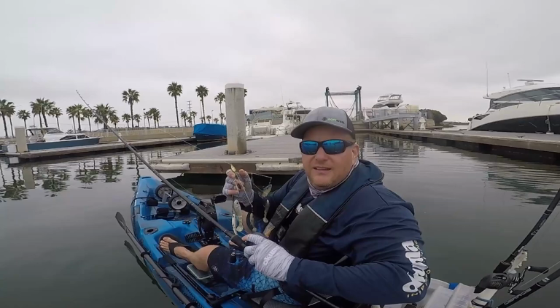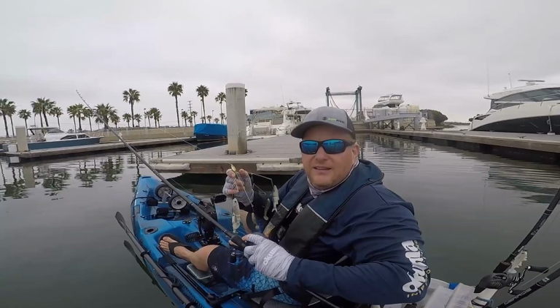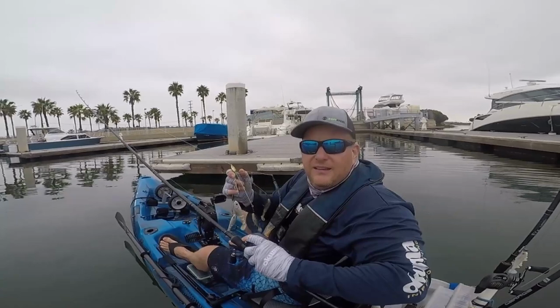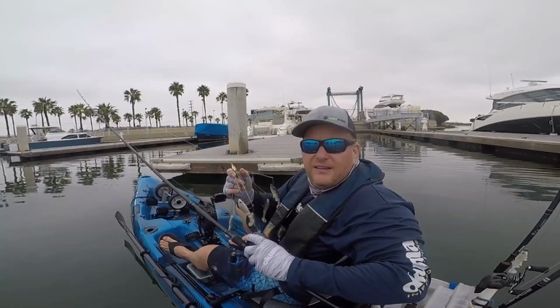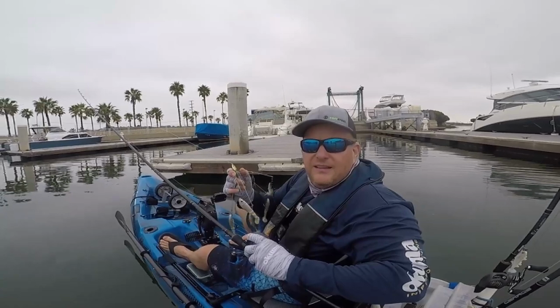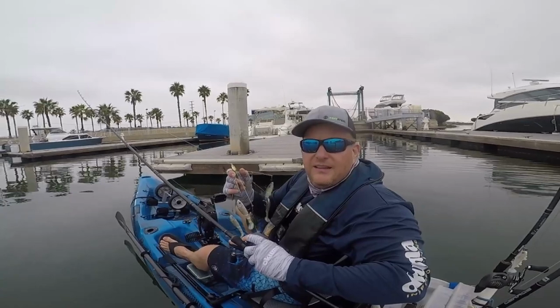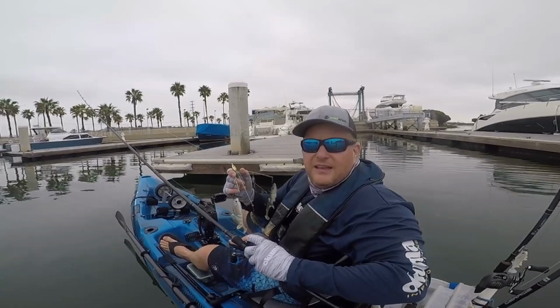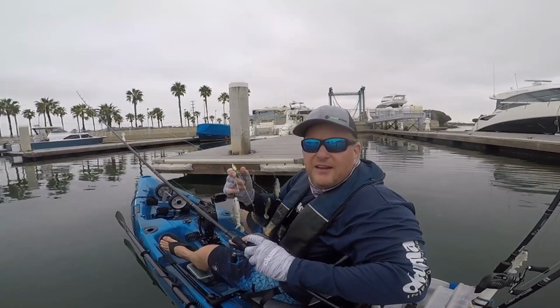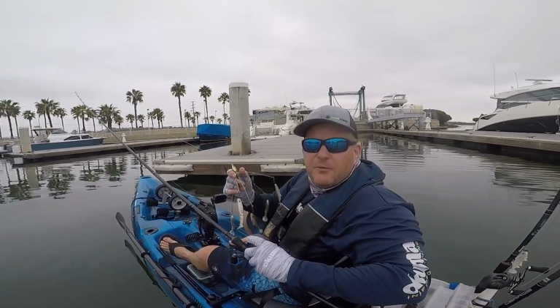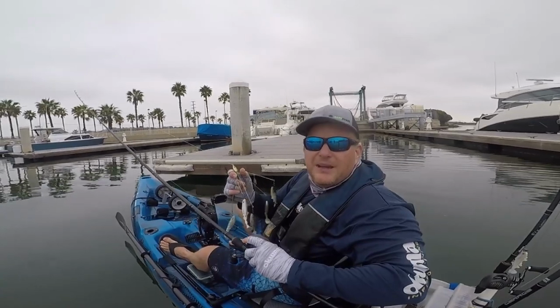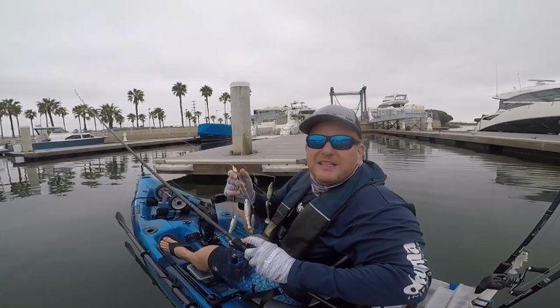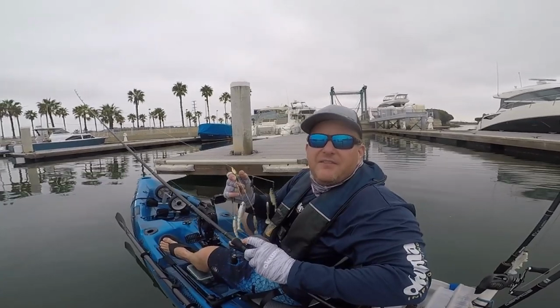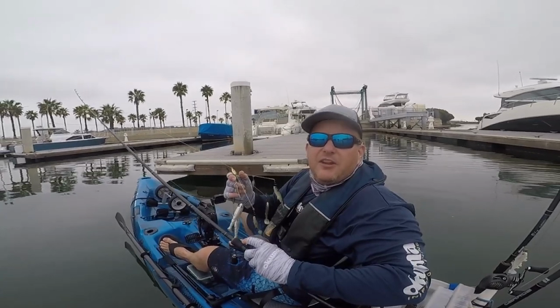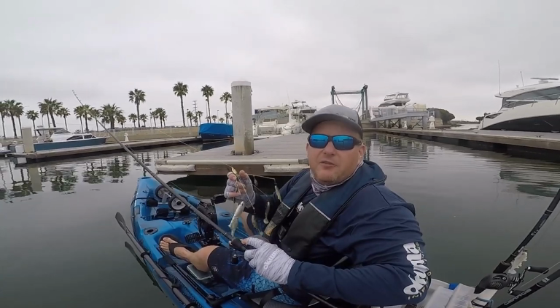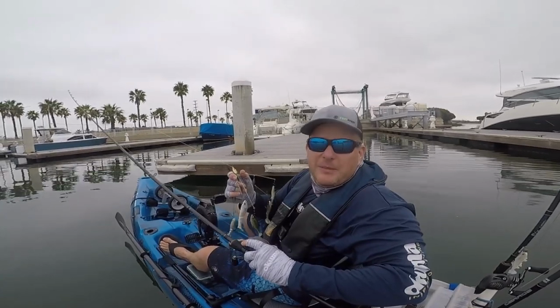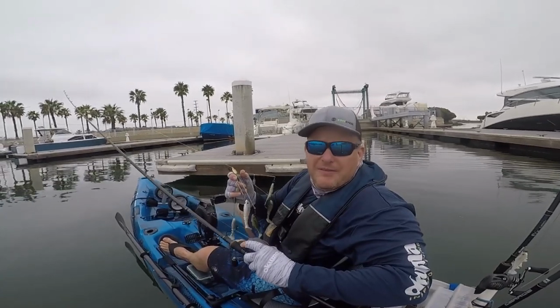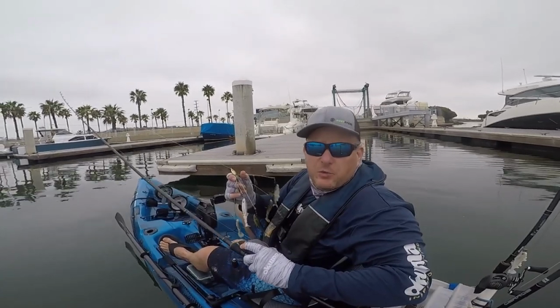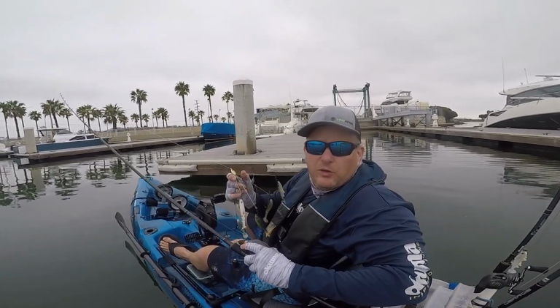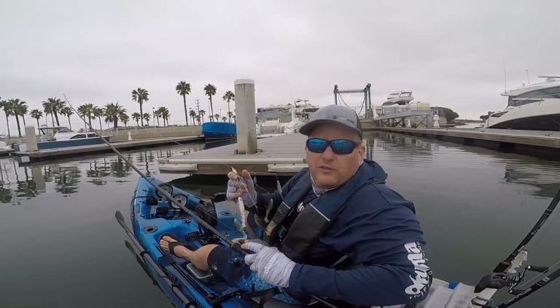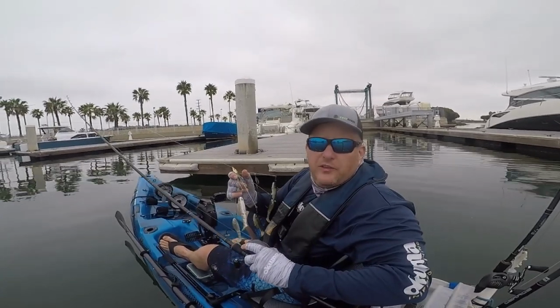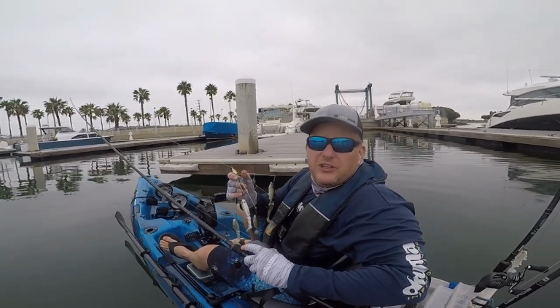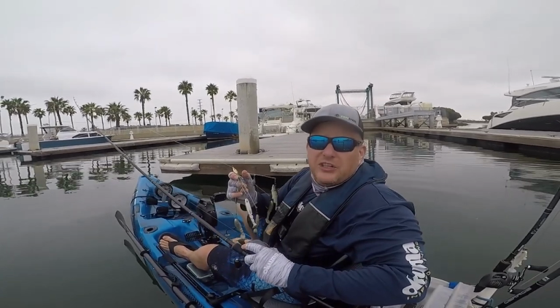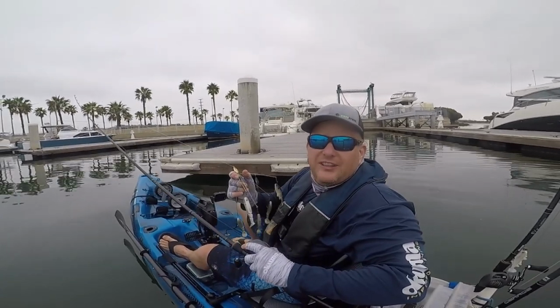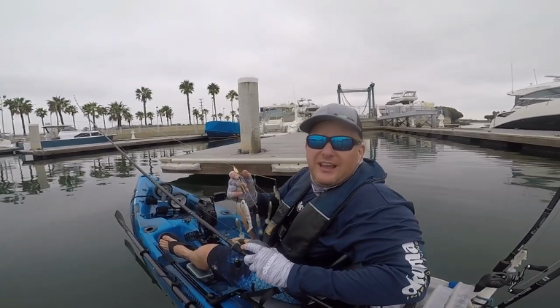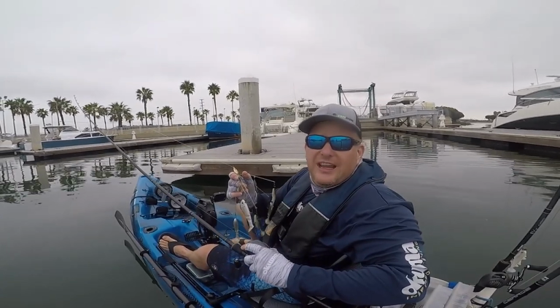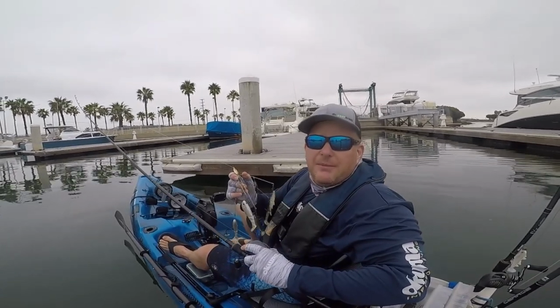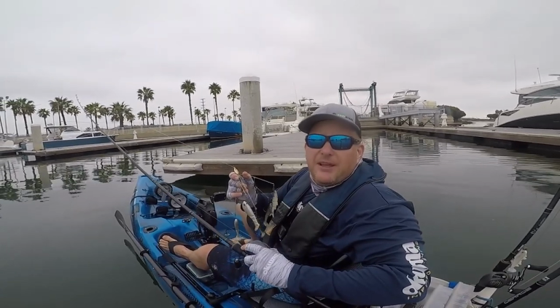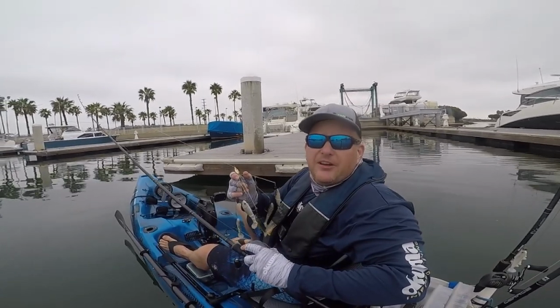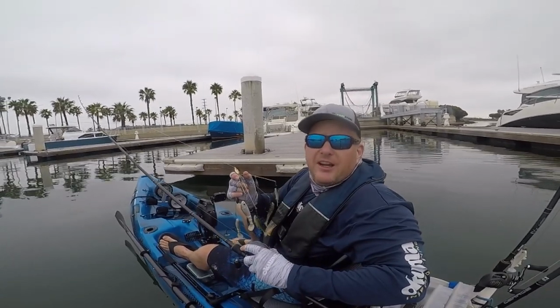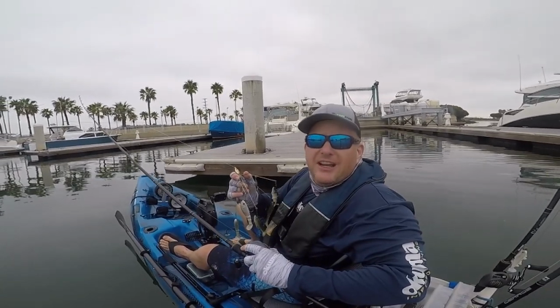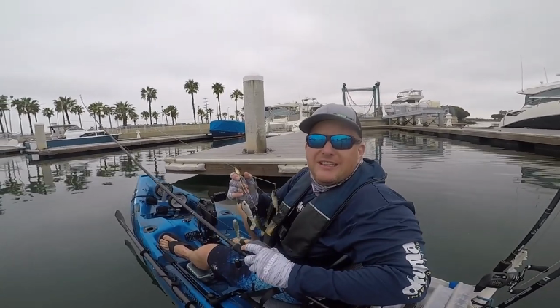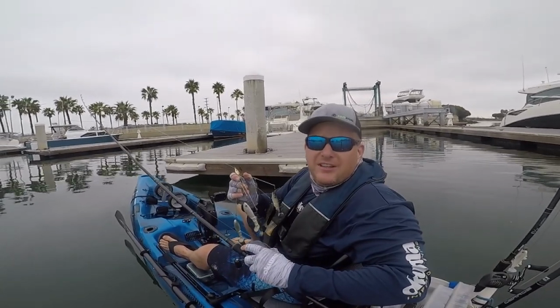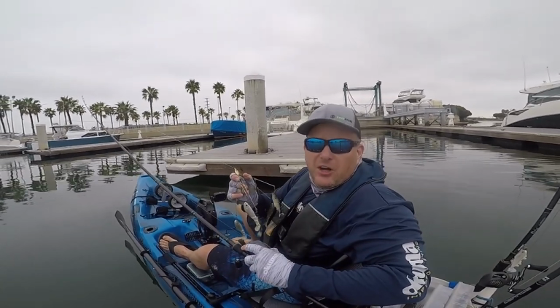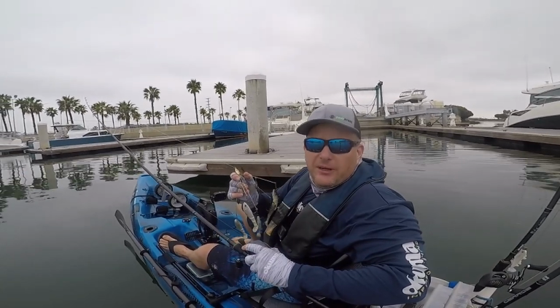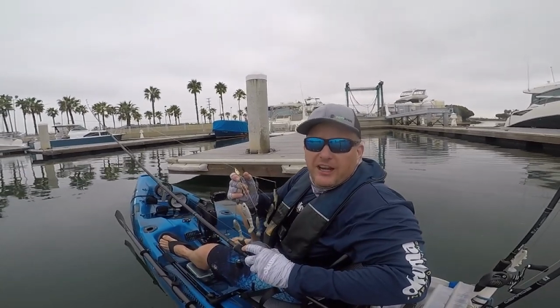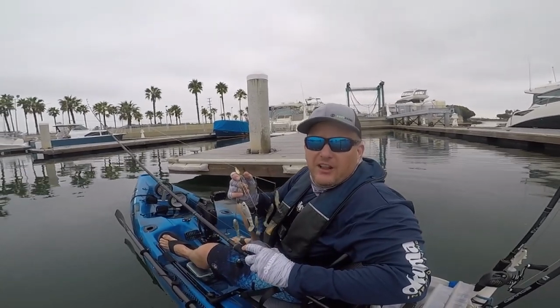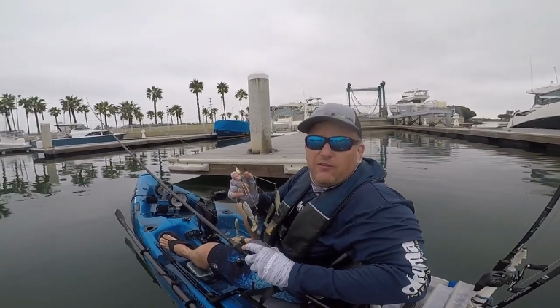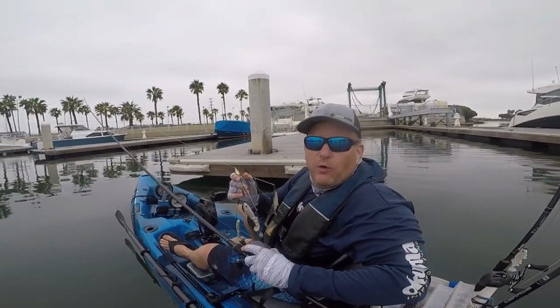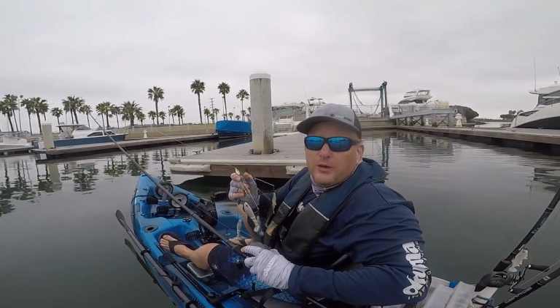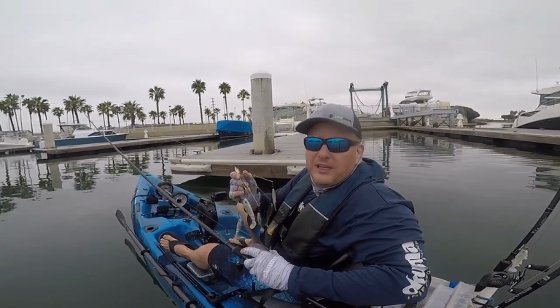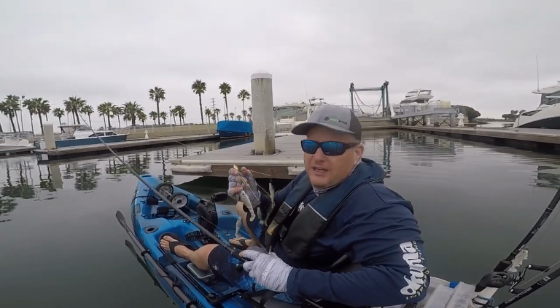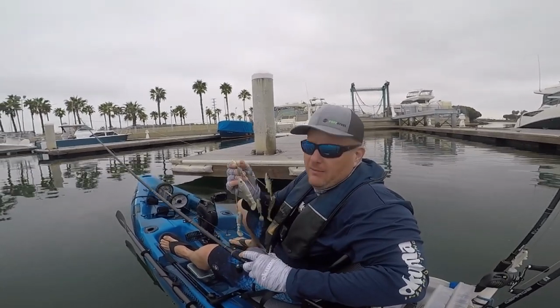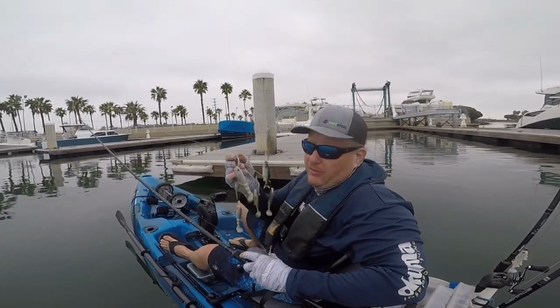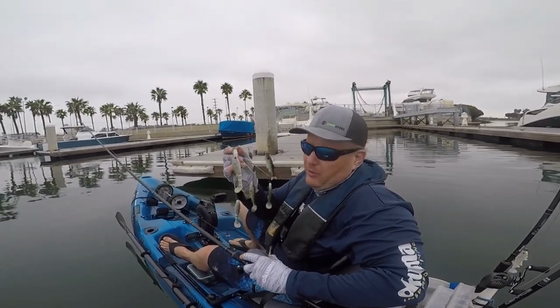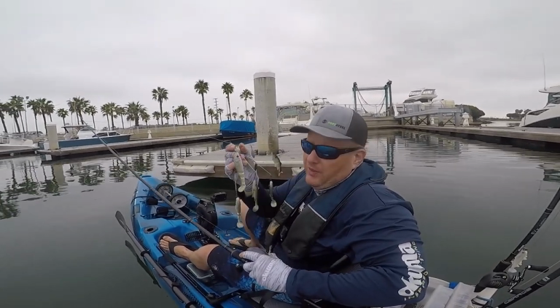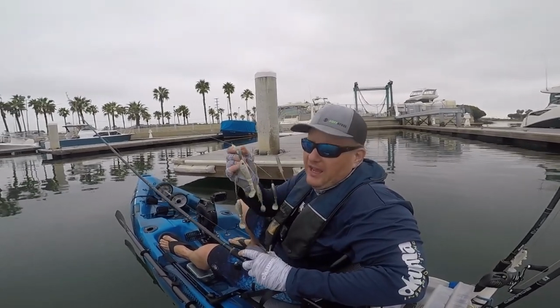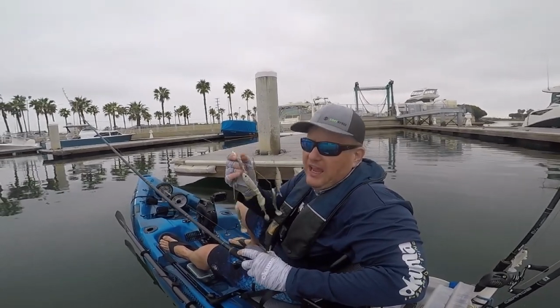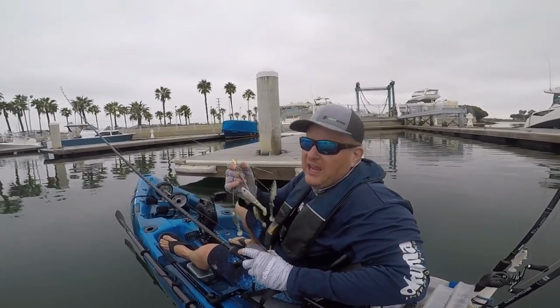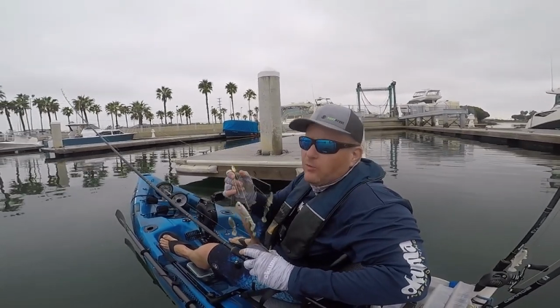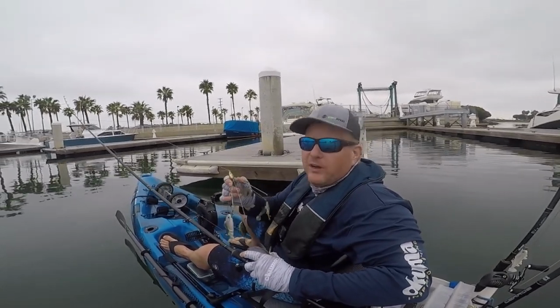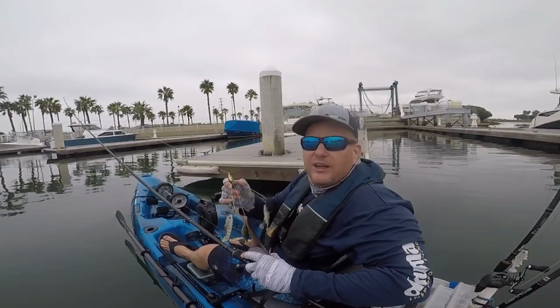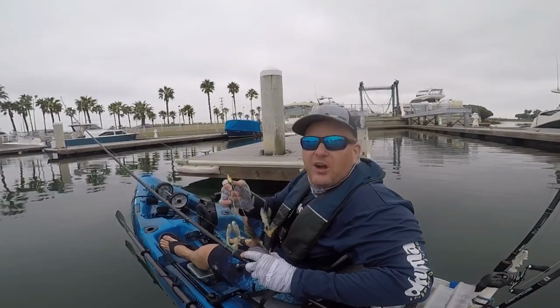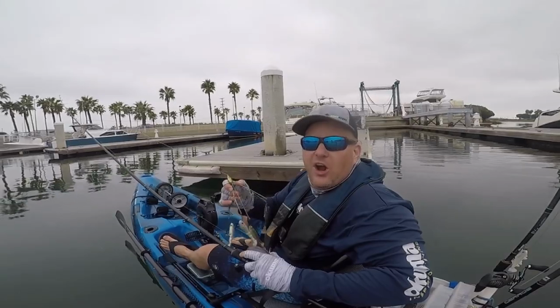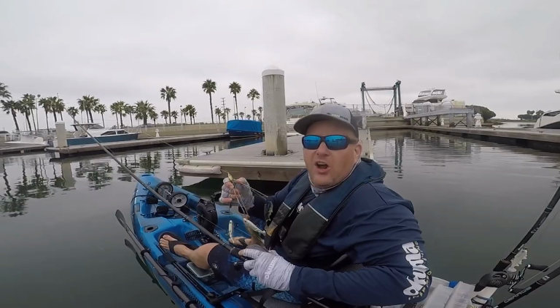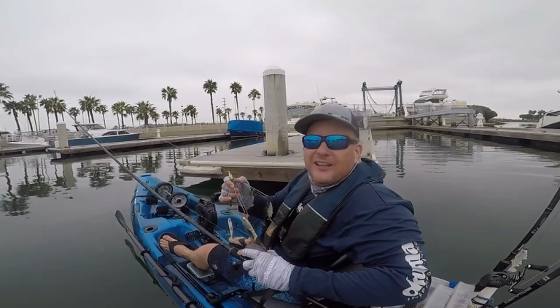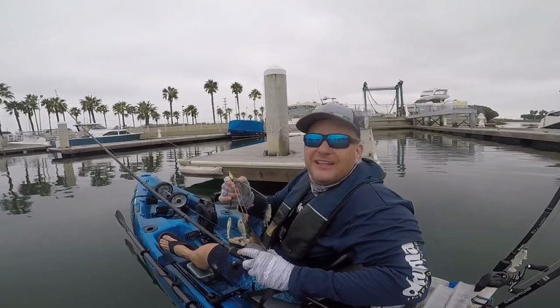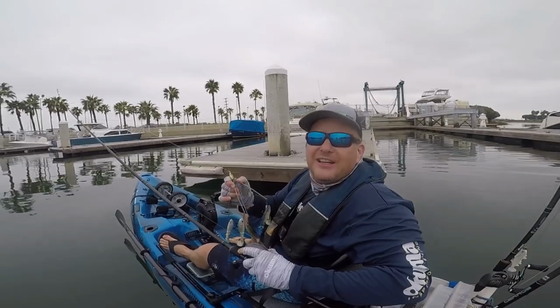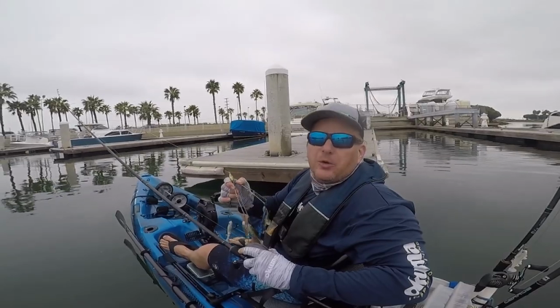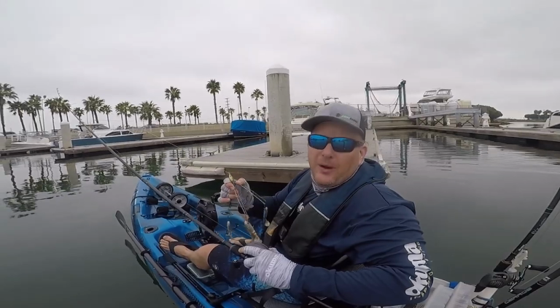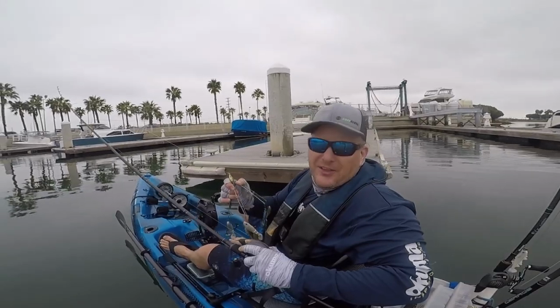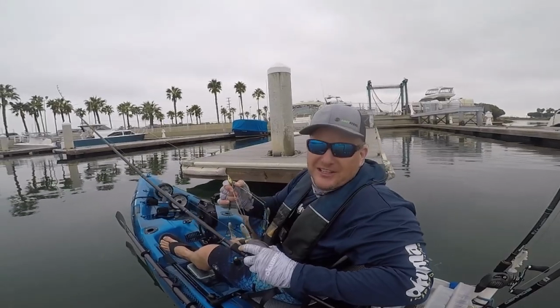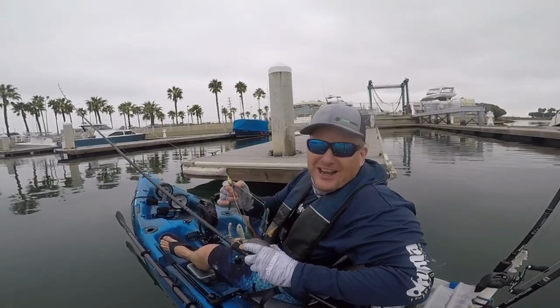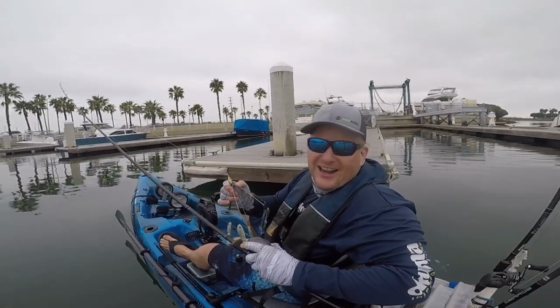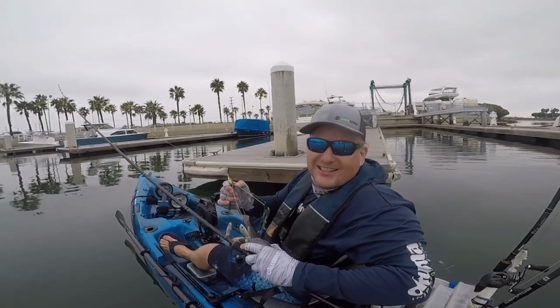Hey everybody, Davey here from Davey's World Fishing. Today I'm down in Huntington Harbor, California, and I'm throwing the A-Rig all in and around the docks.